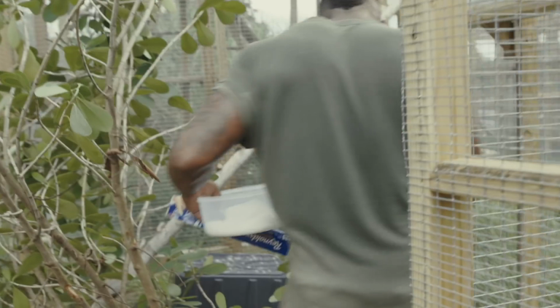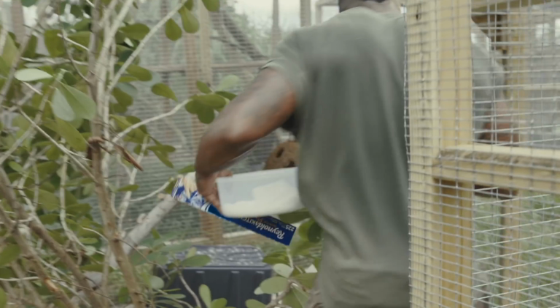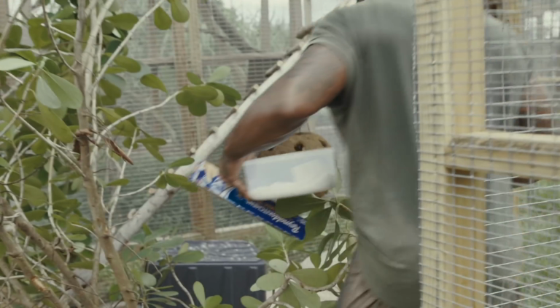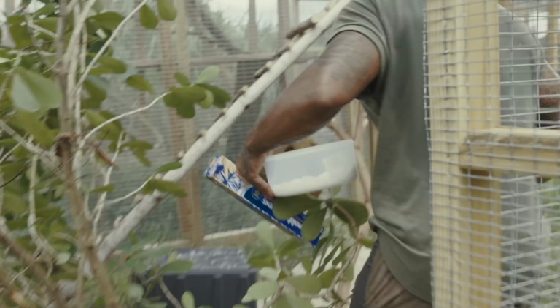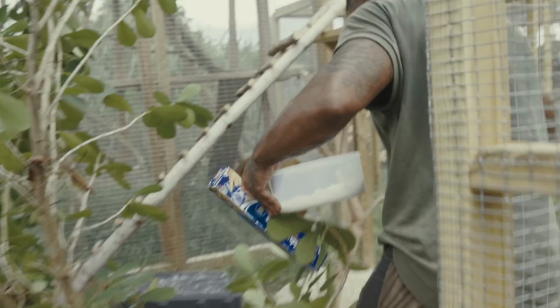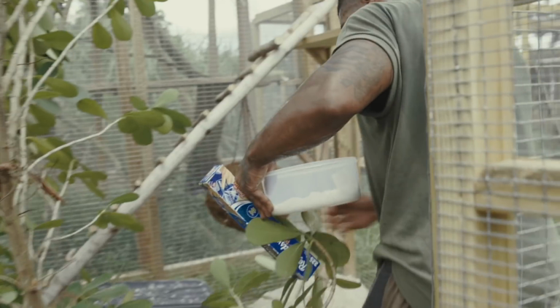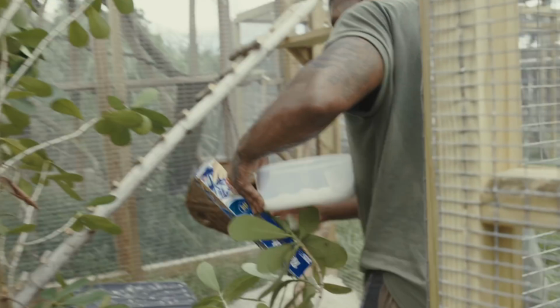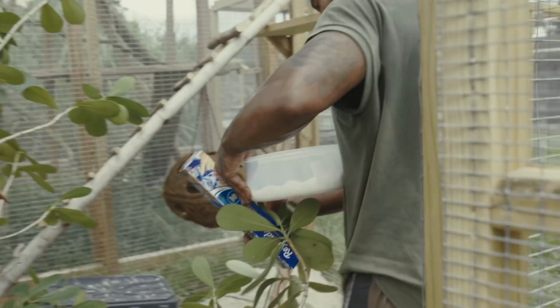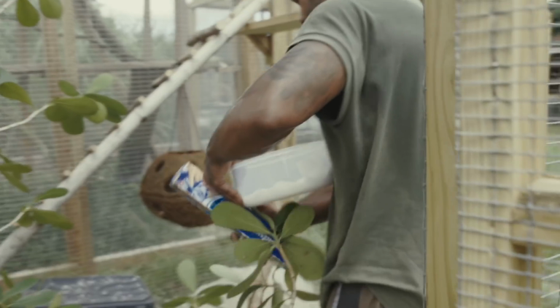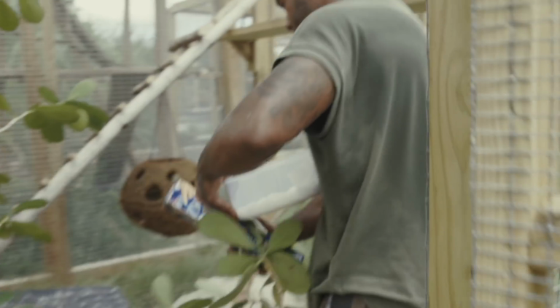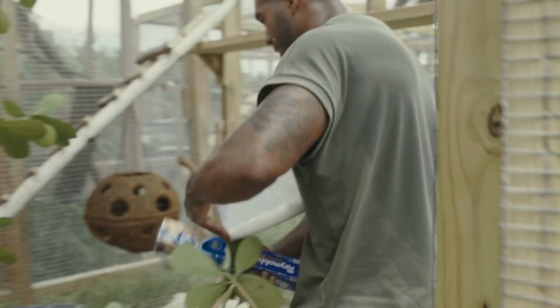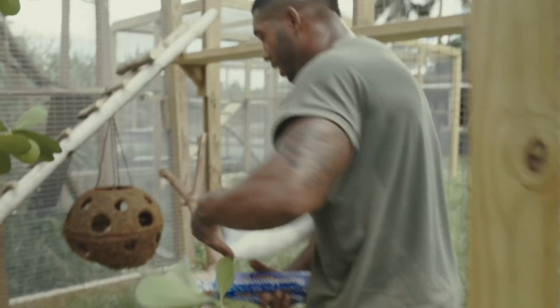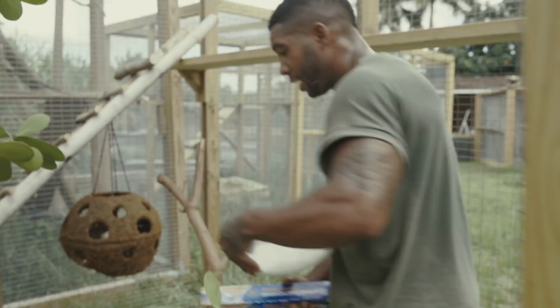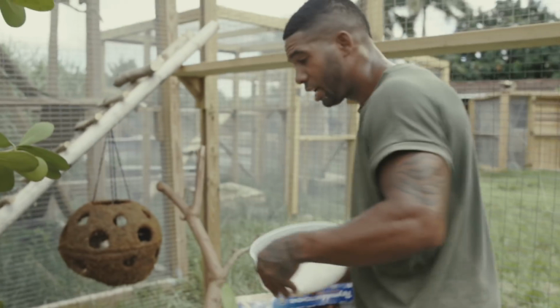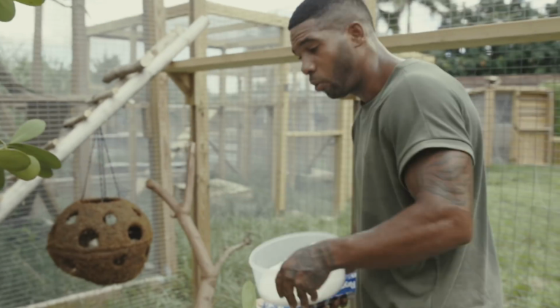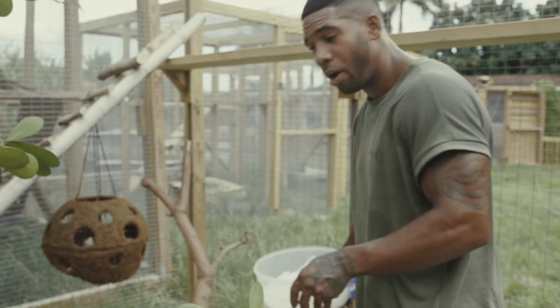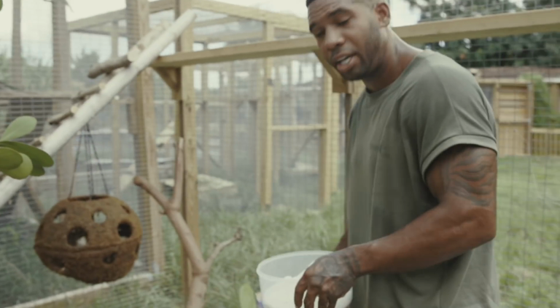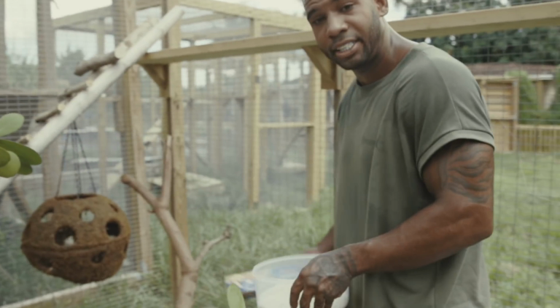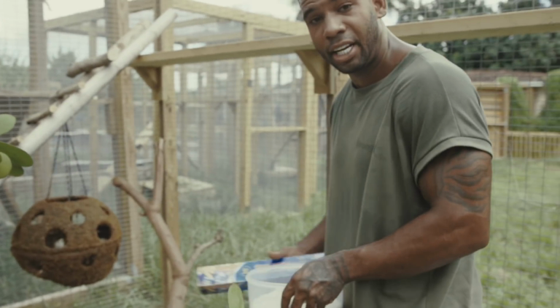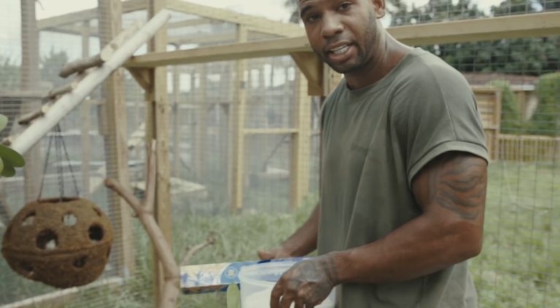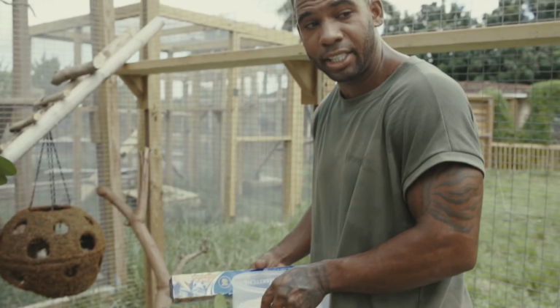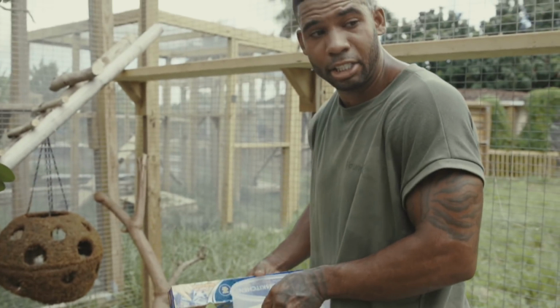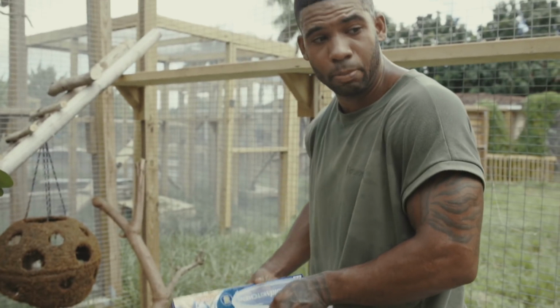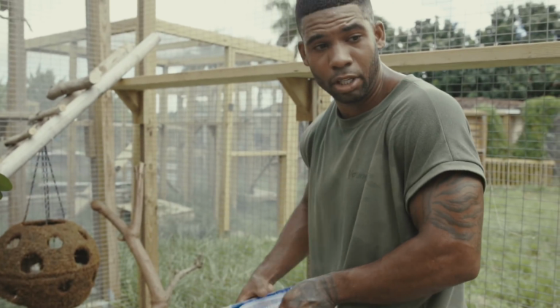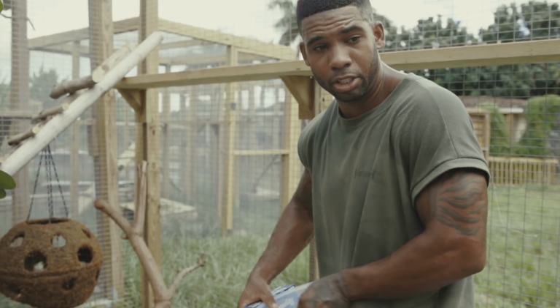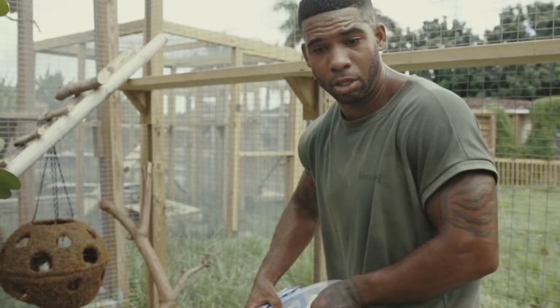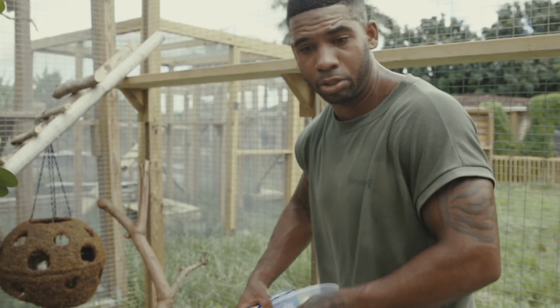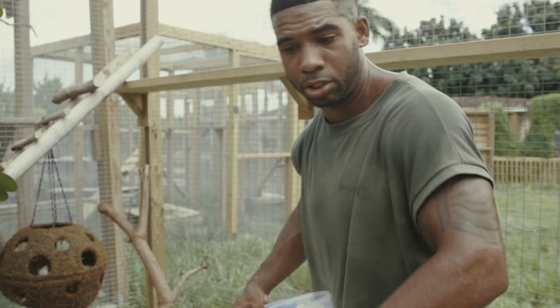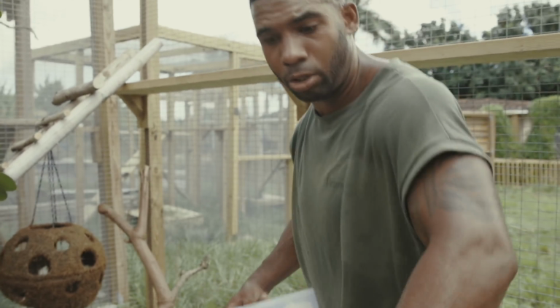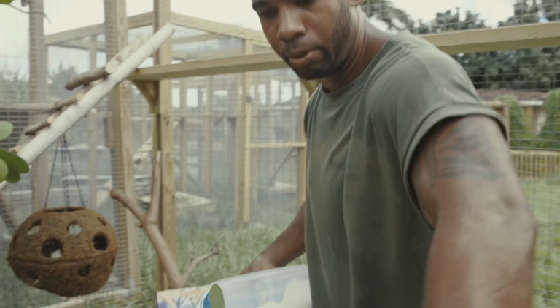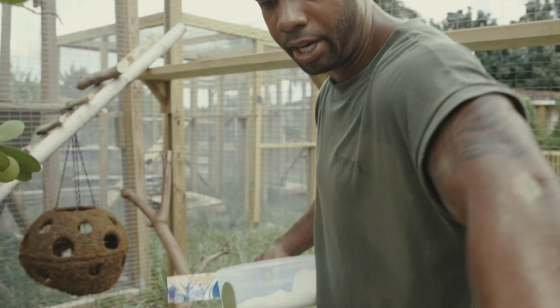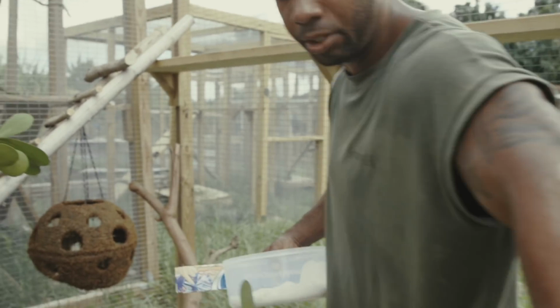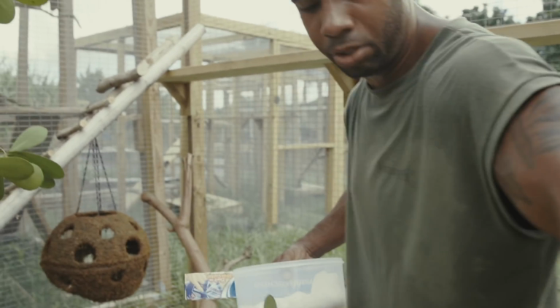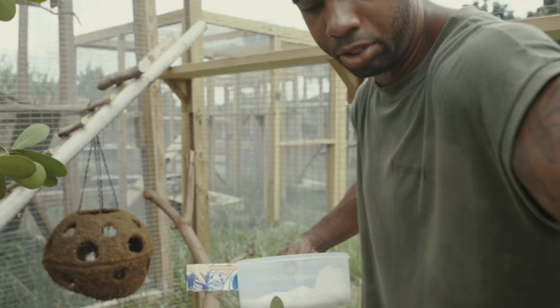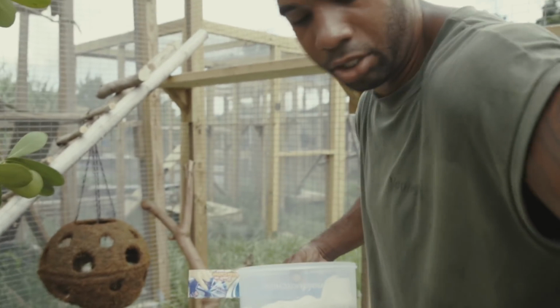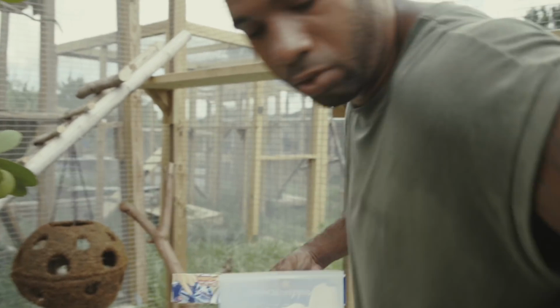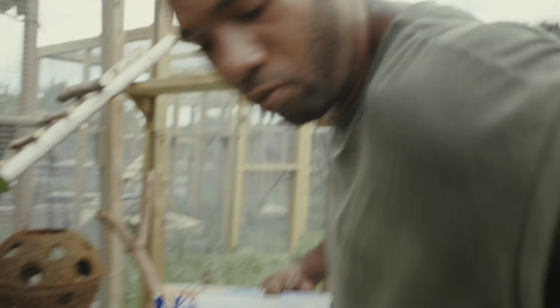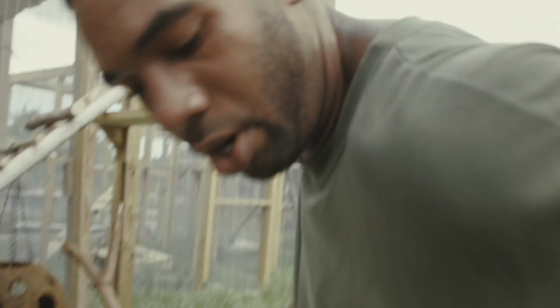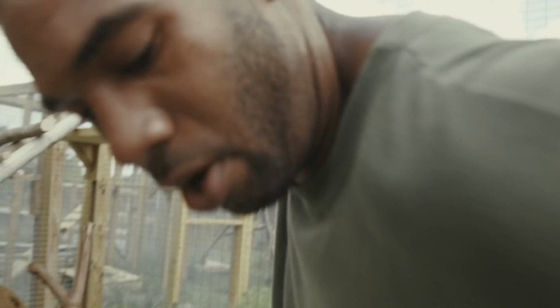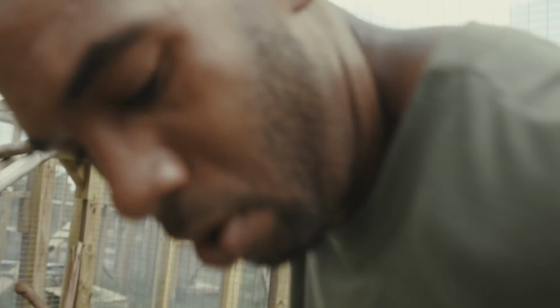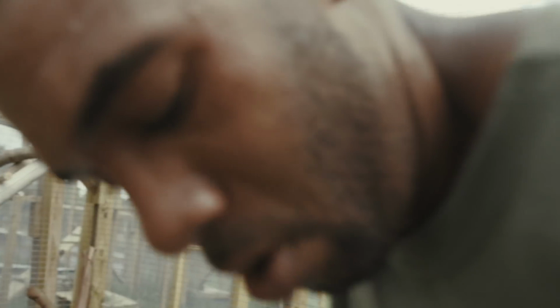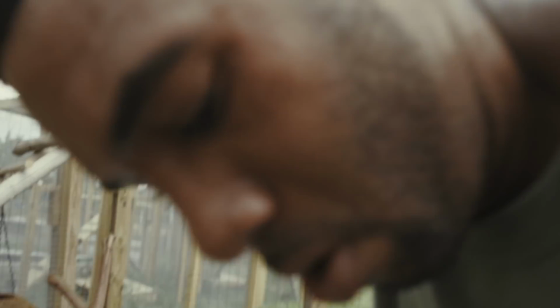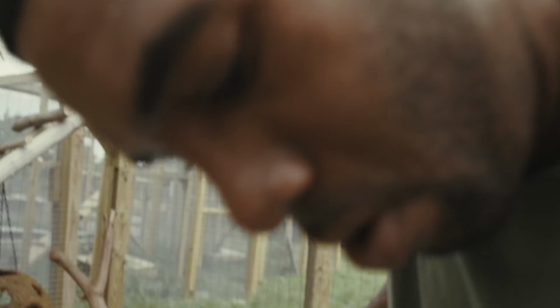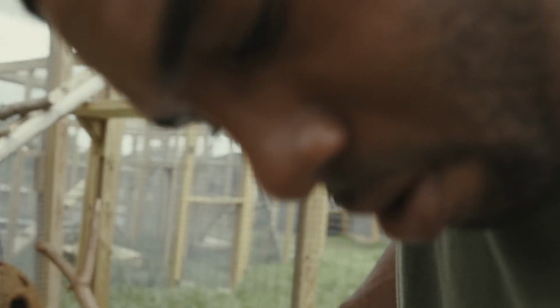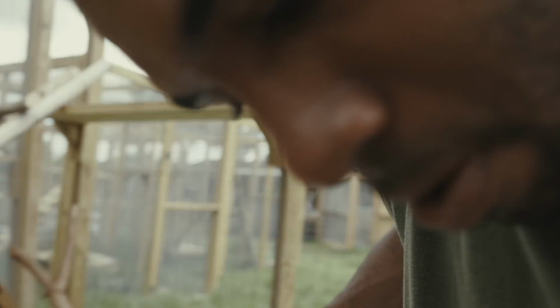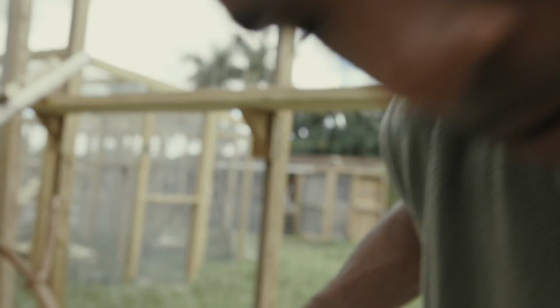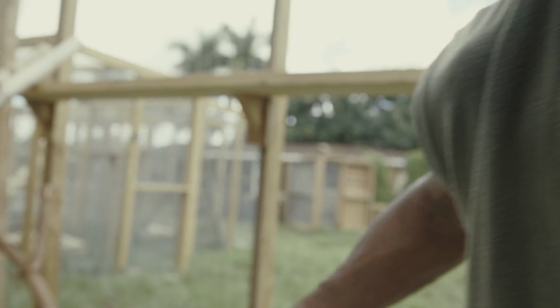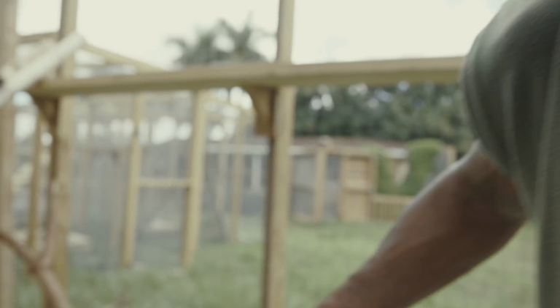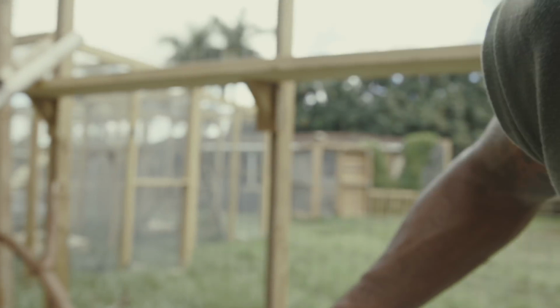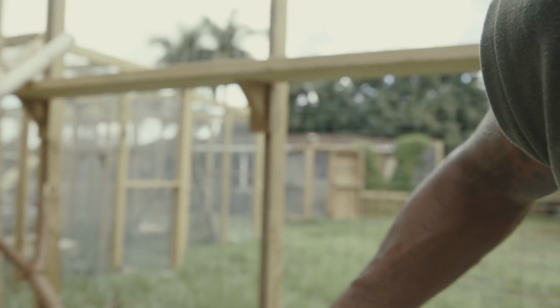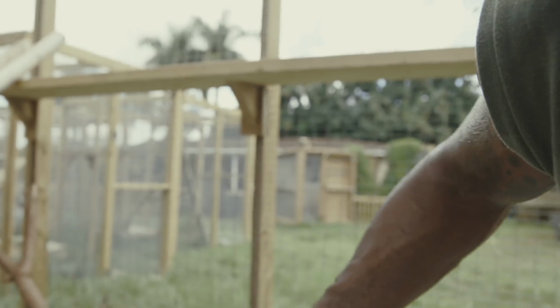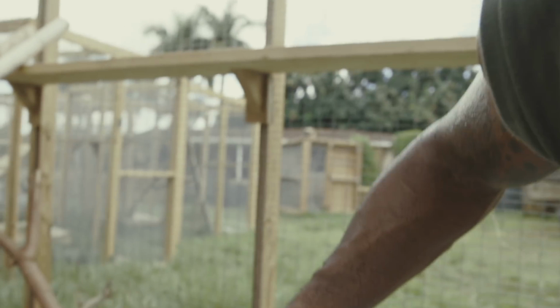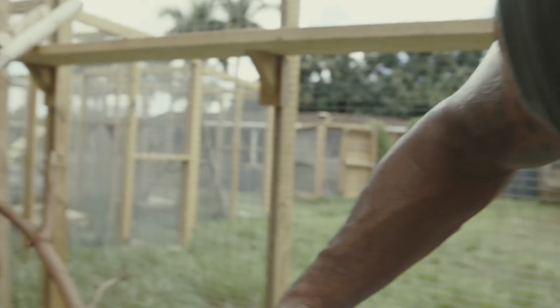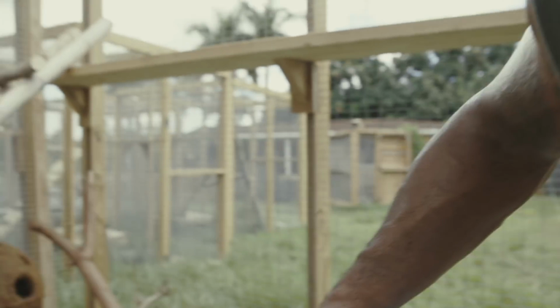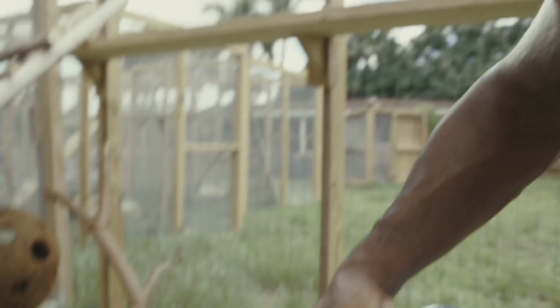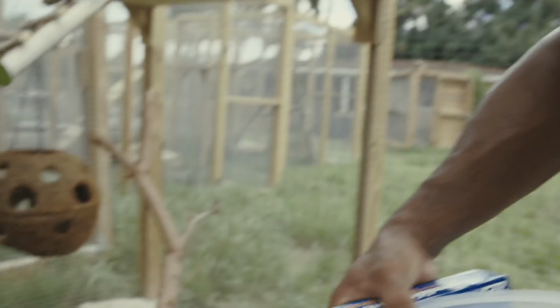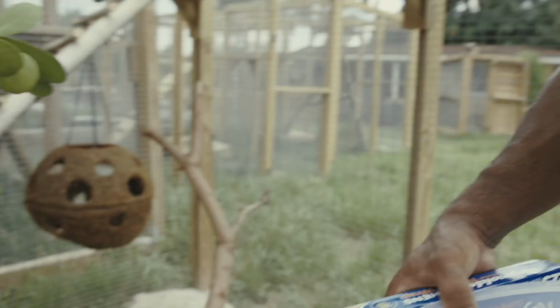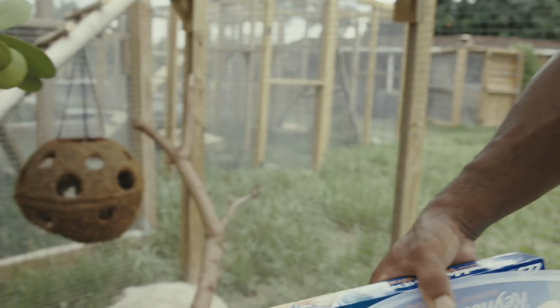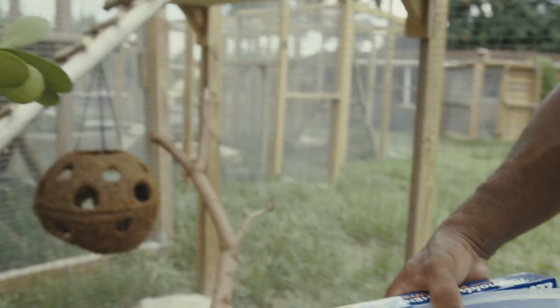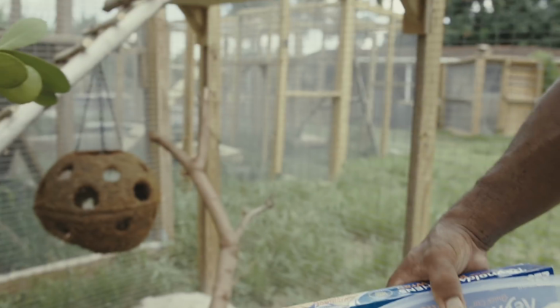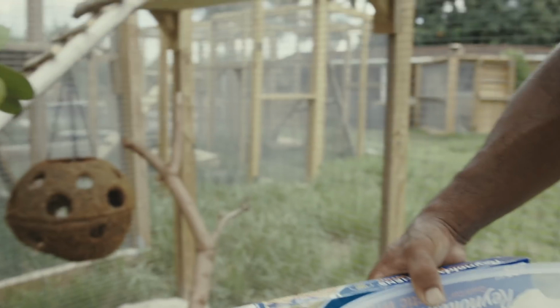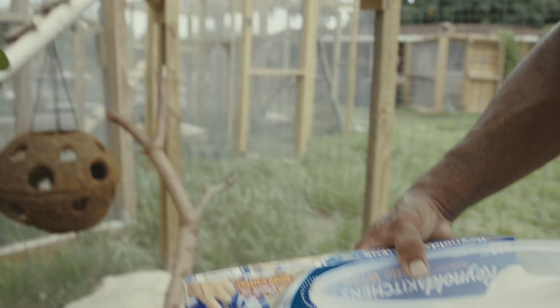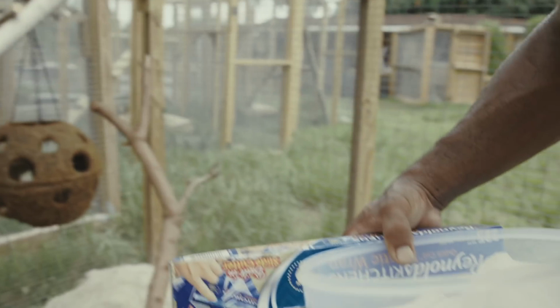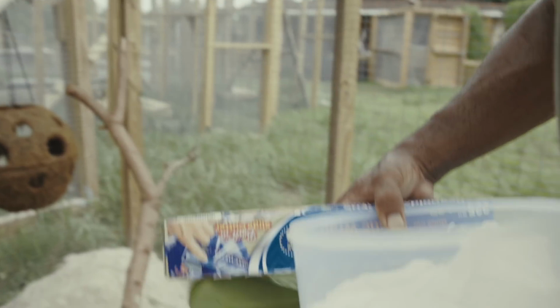This is our iguana delicatissima. Let's close this door behind you so she doesn't run out.